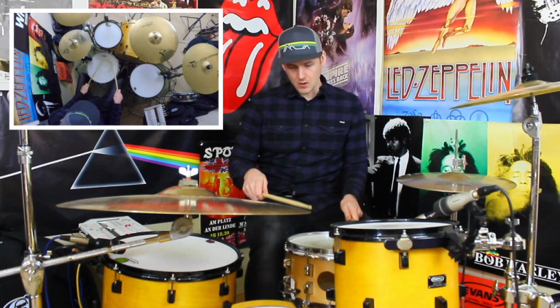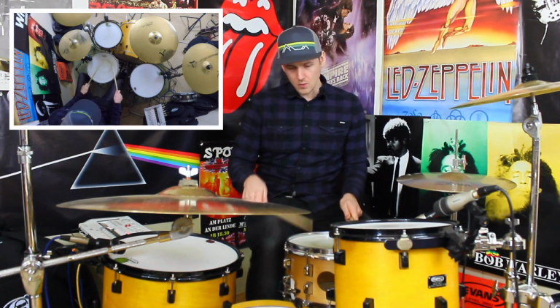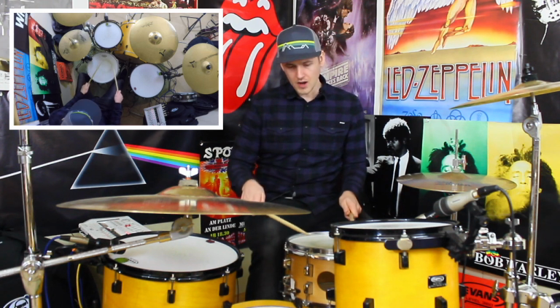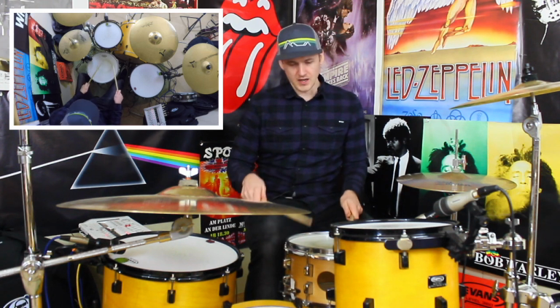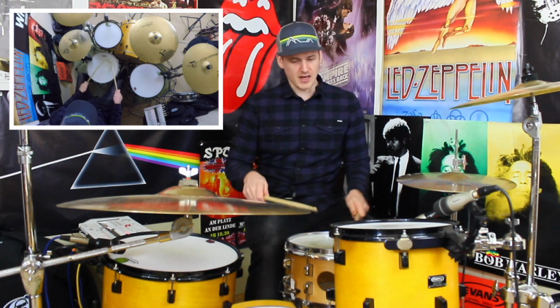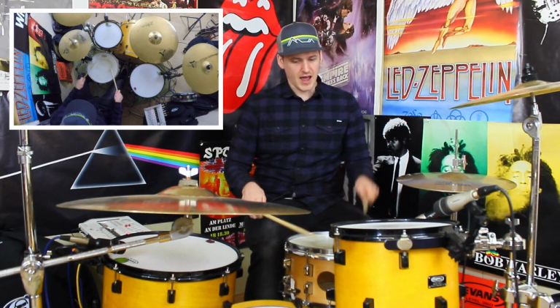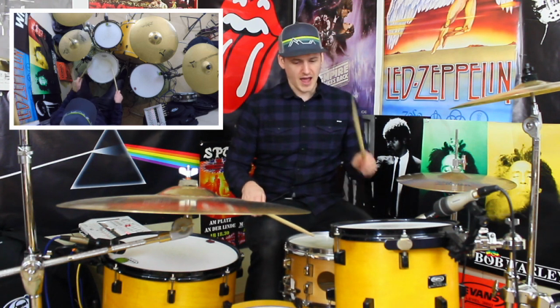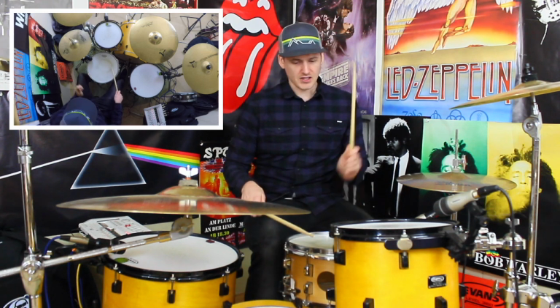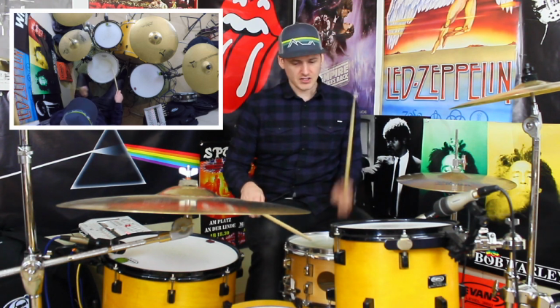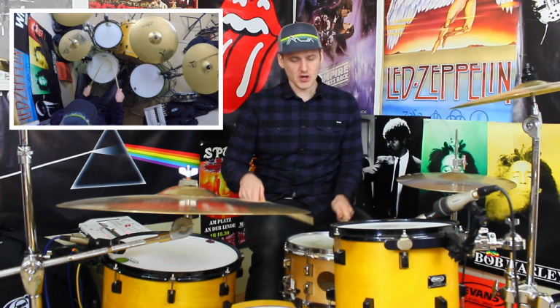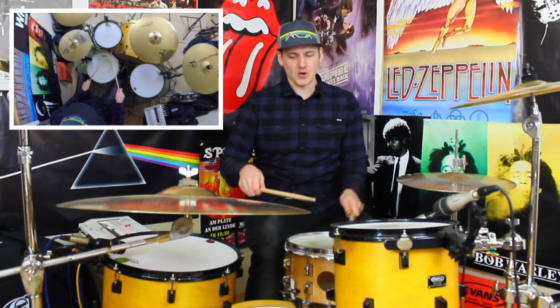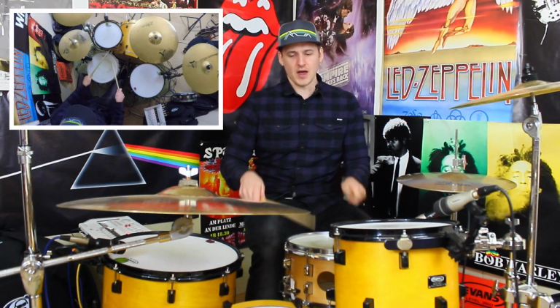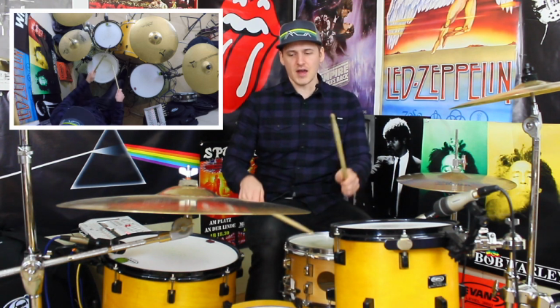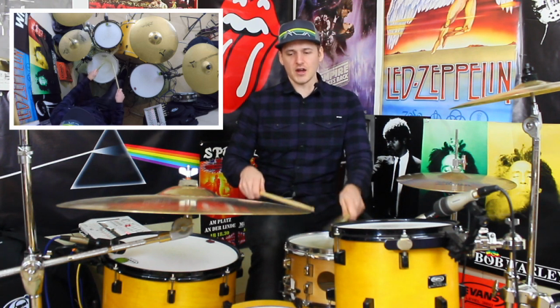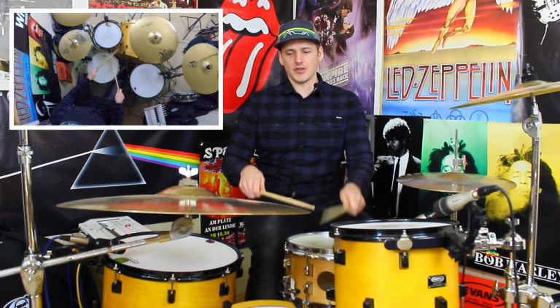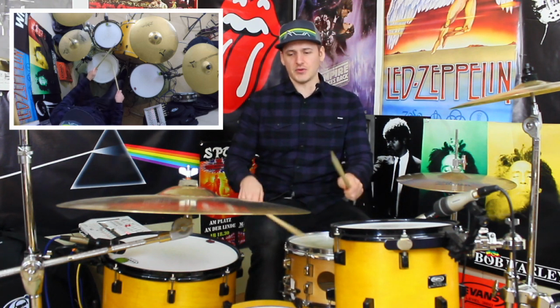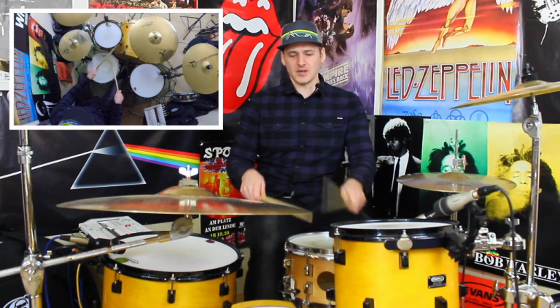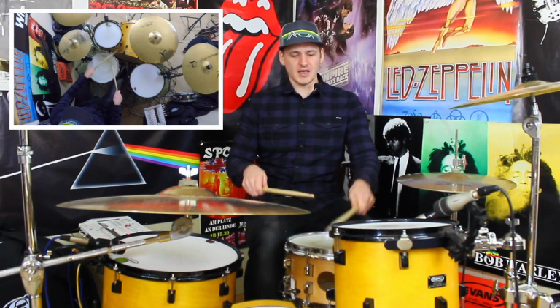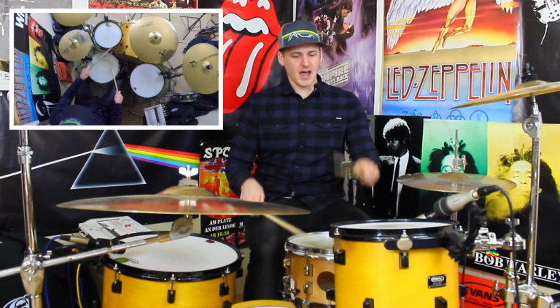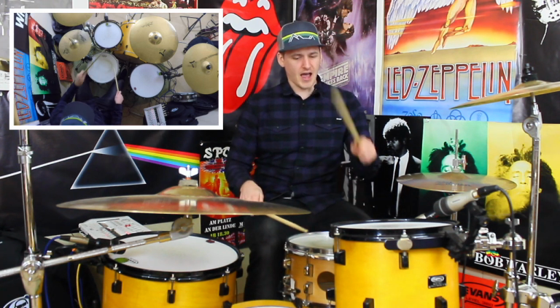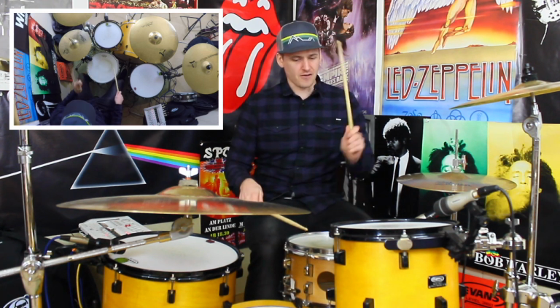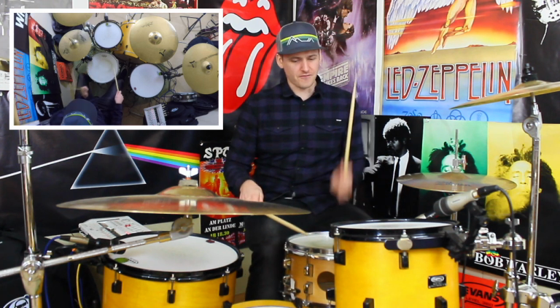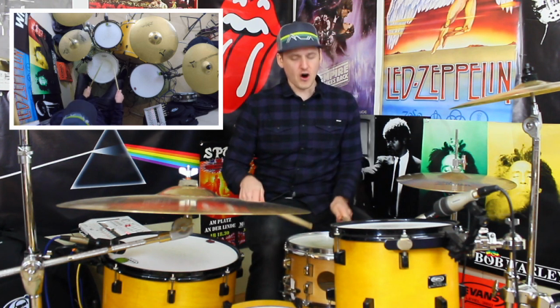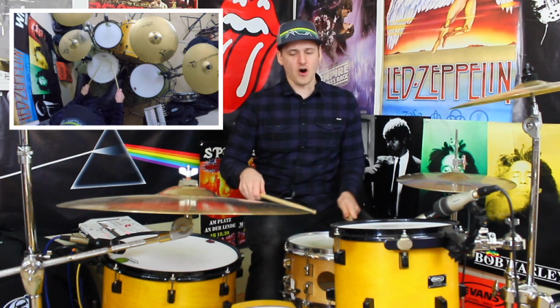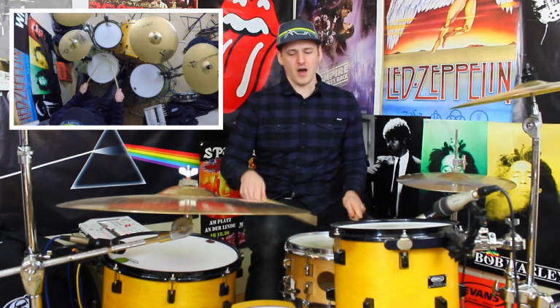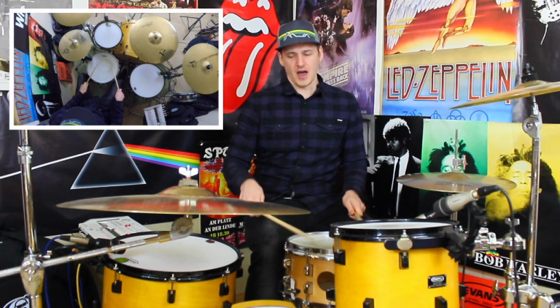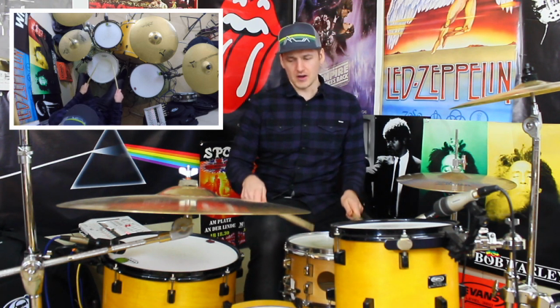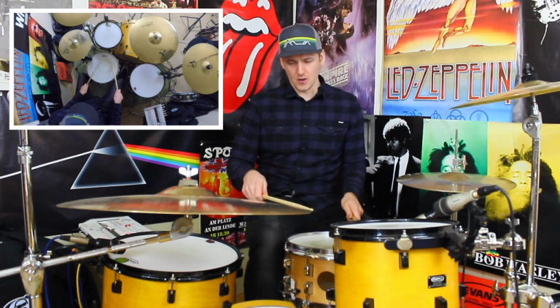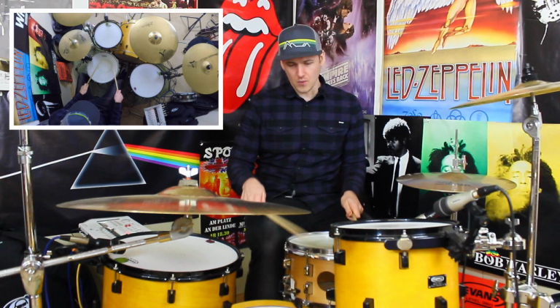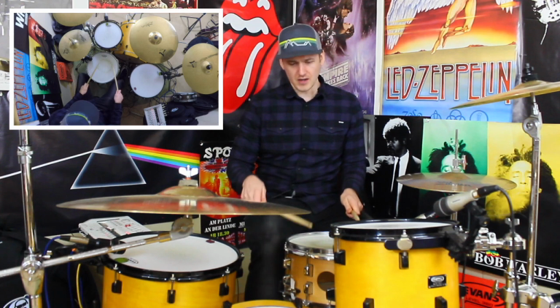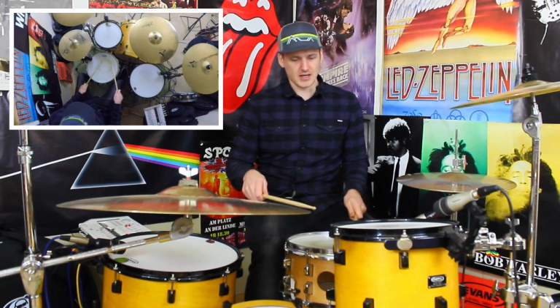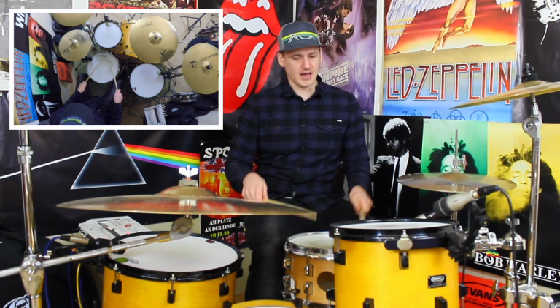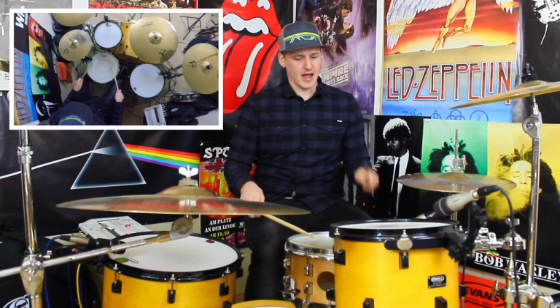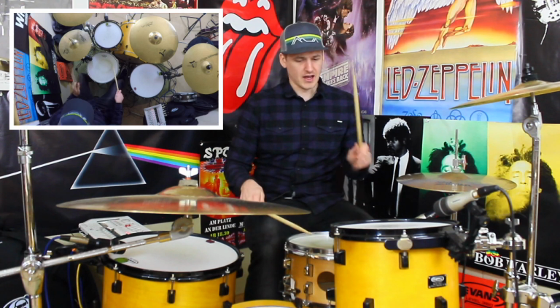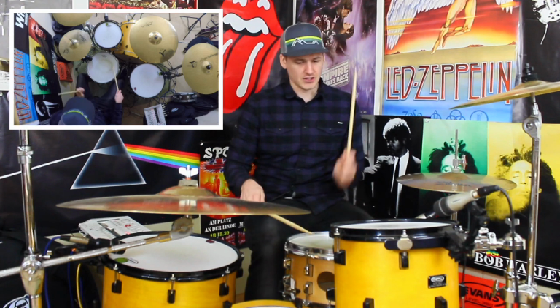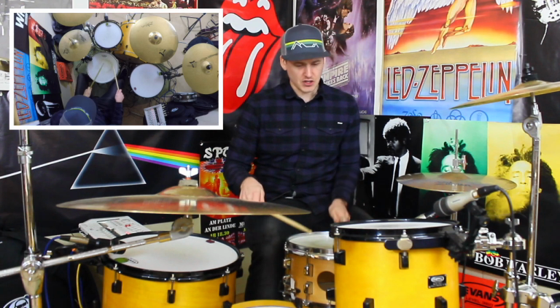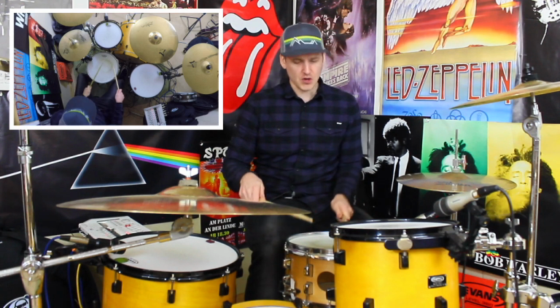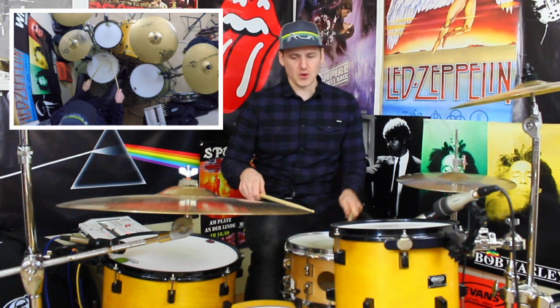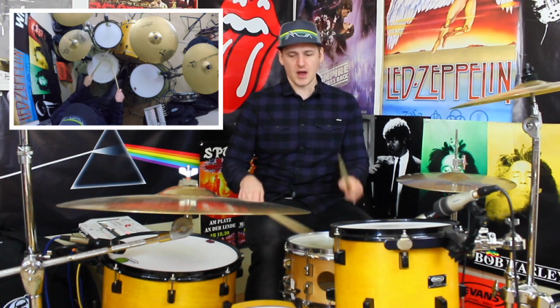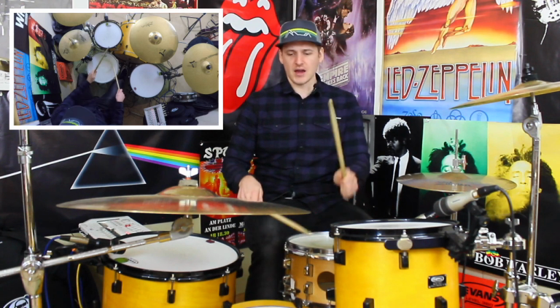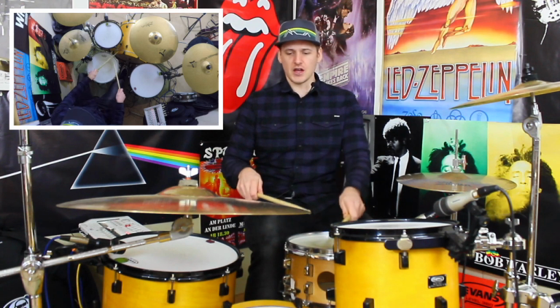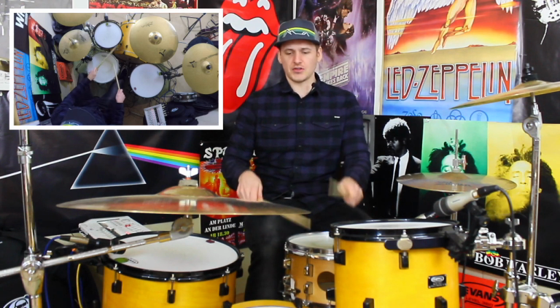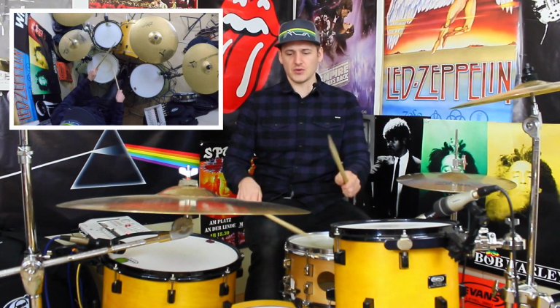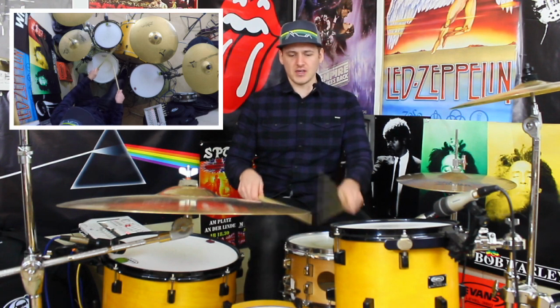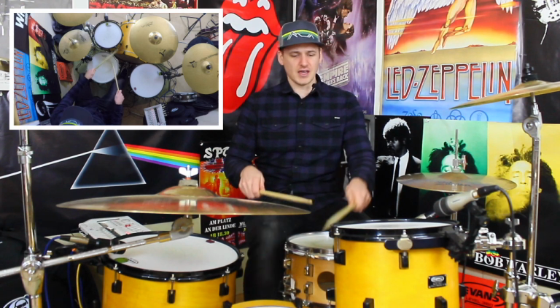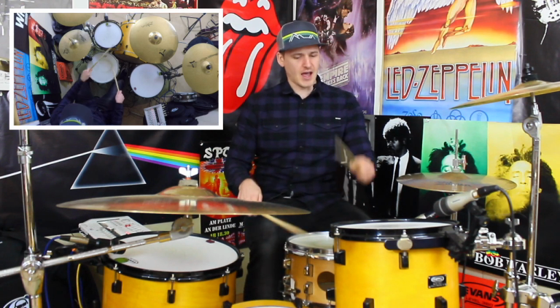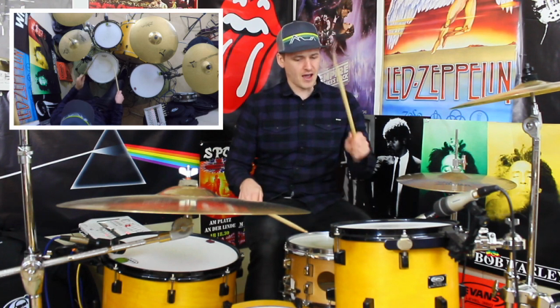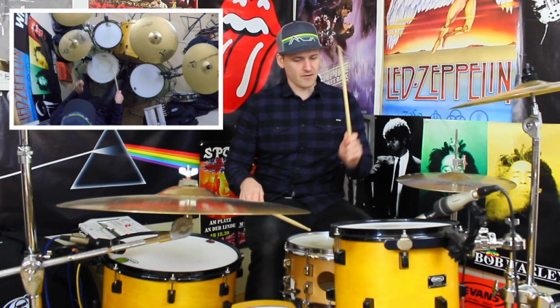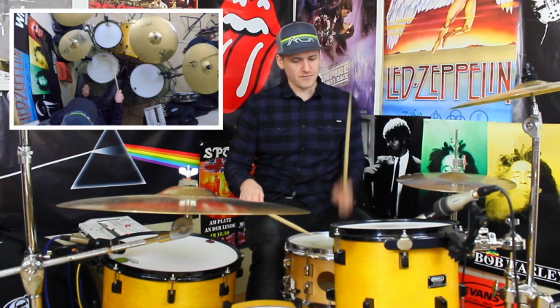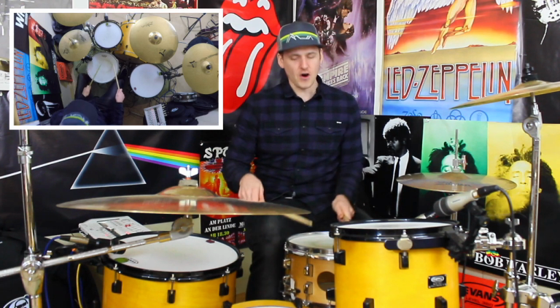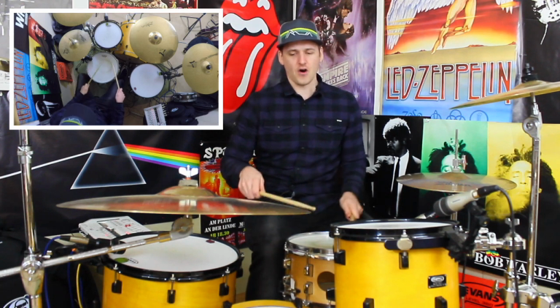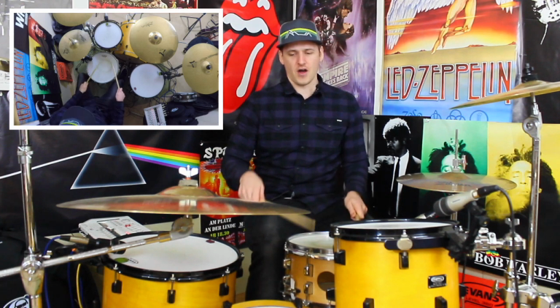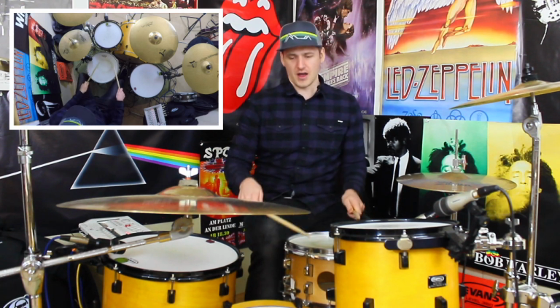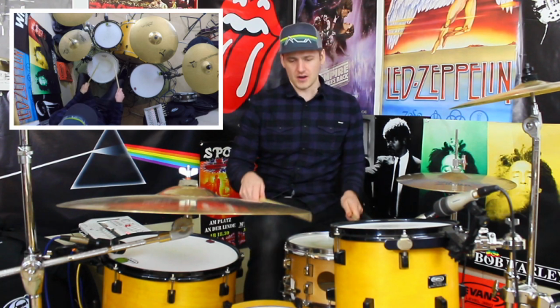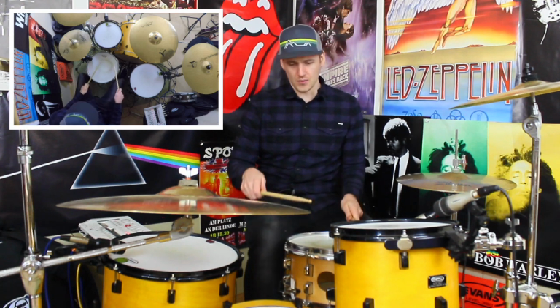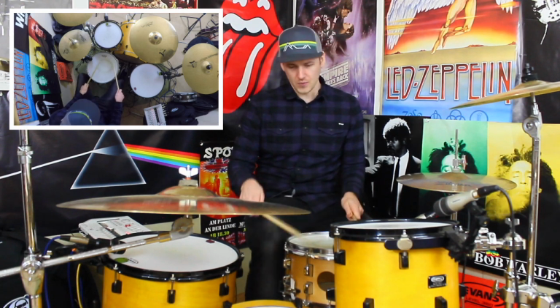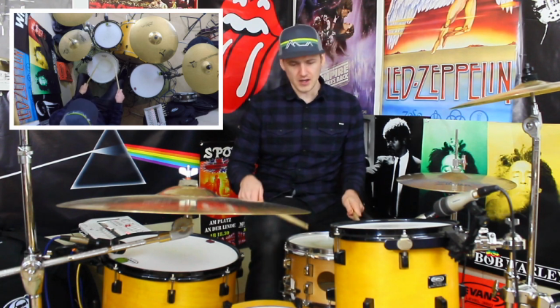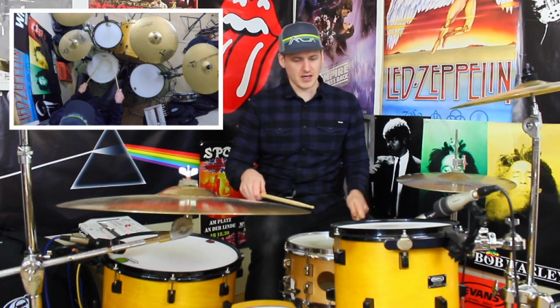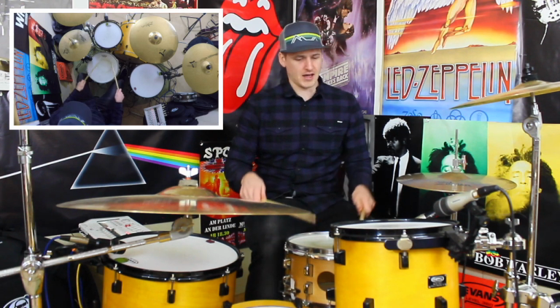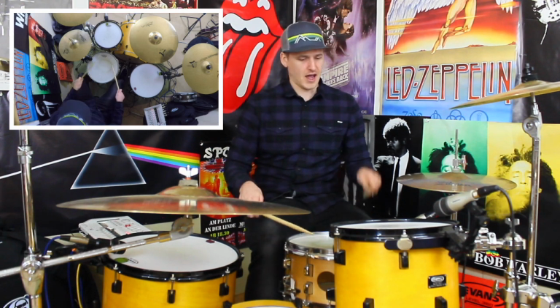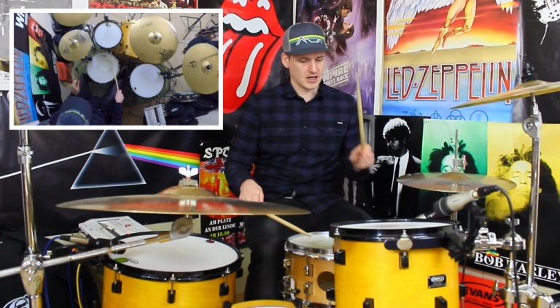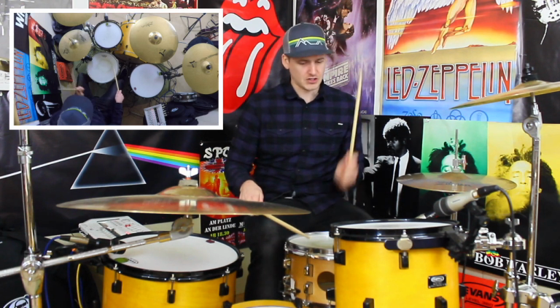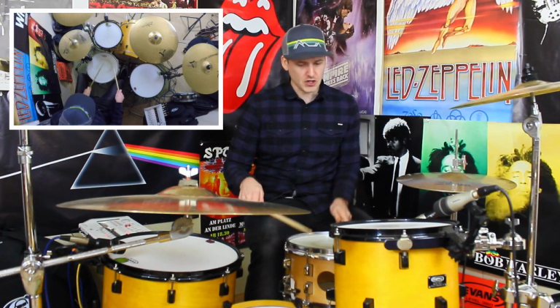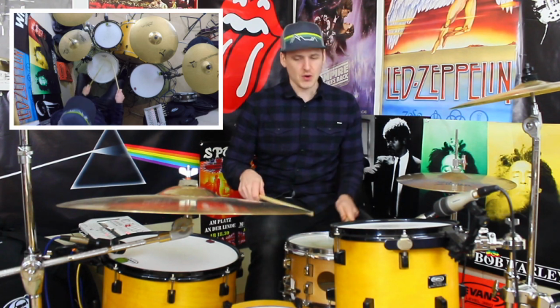So the groove between the kick drum and the snare drum should sound like this: one E and two and a three E and four and a — one E and two and a three E and four and a — one E and two and a three E and four and a — one E and two.